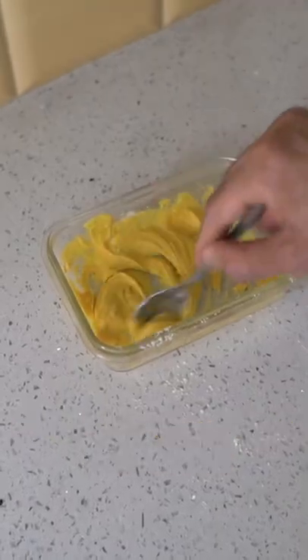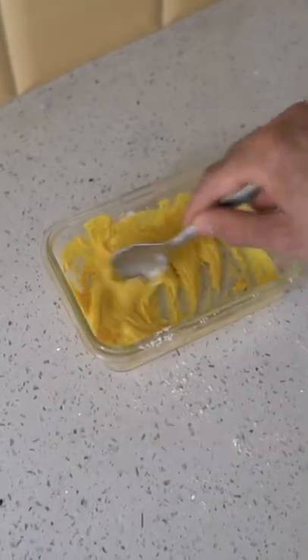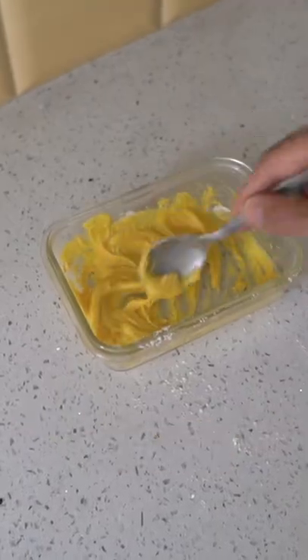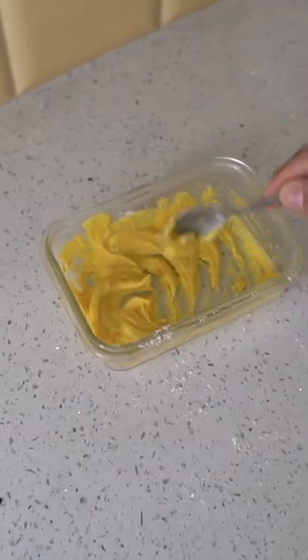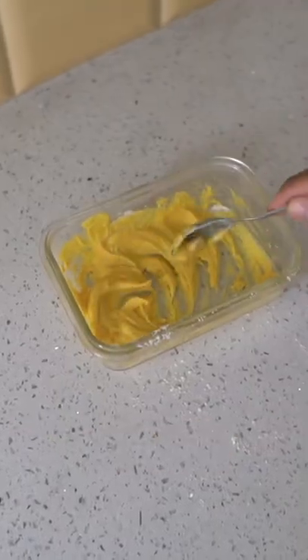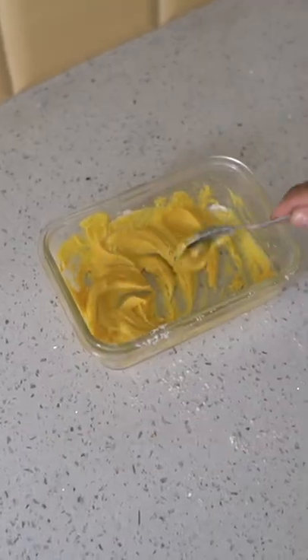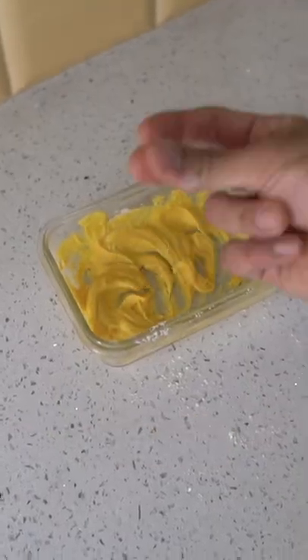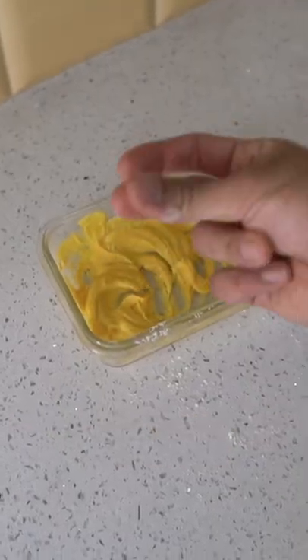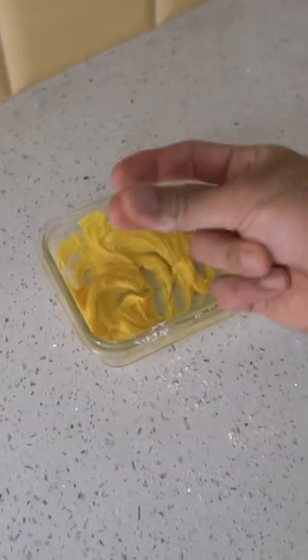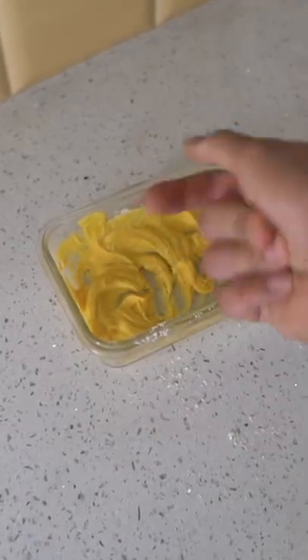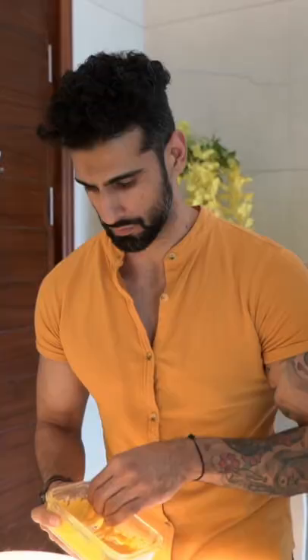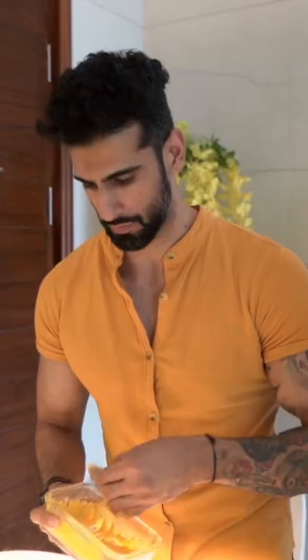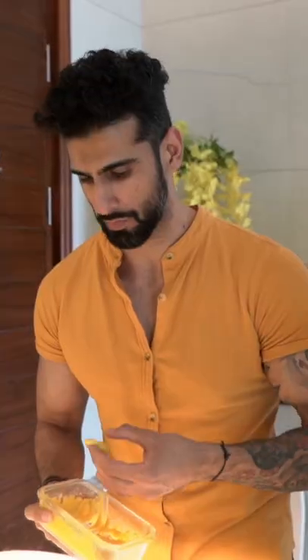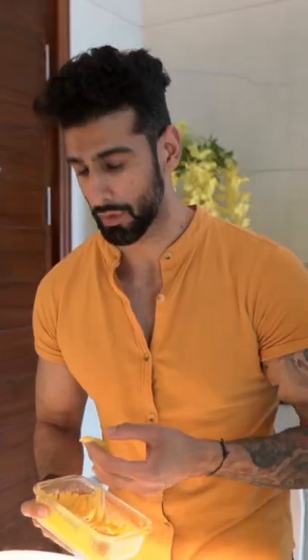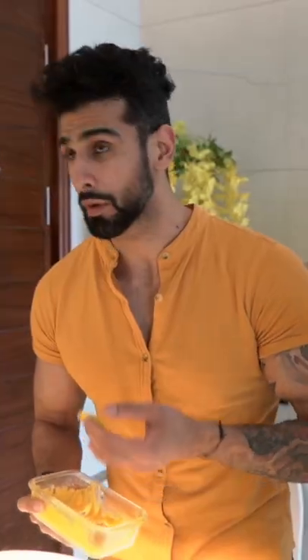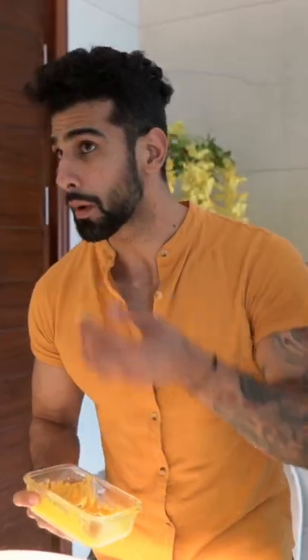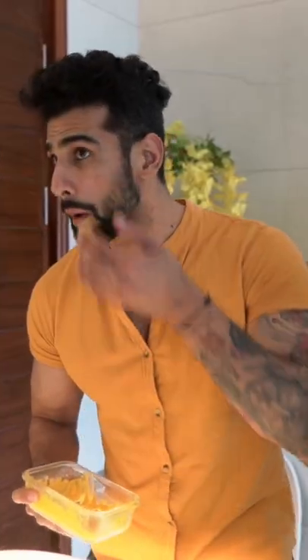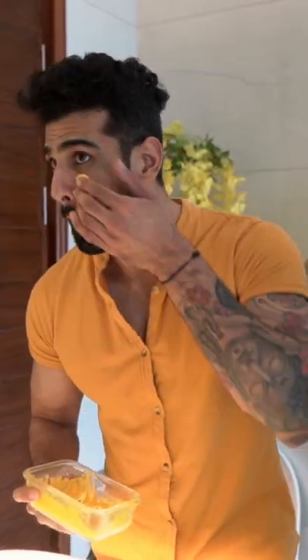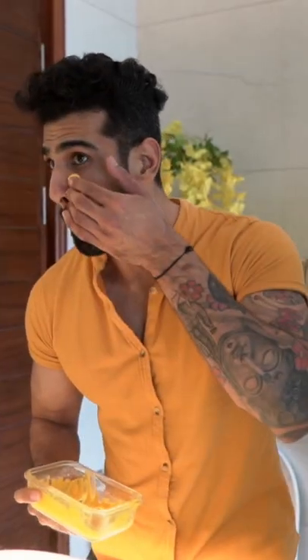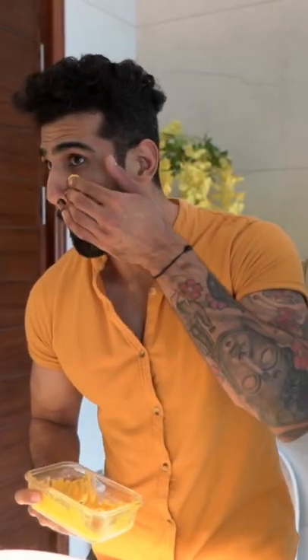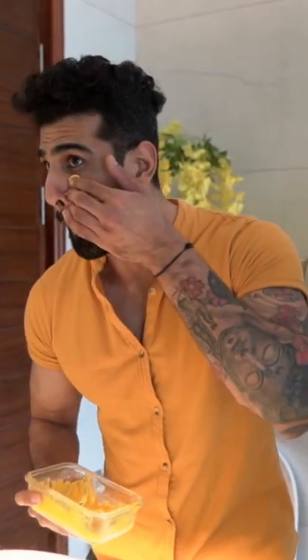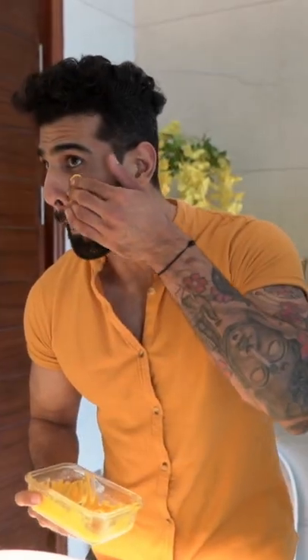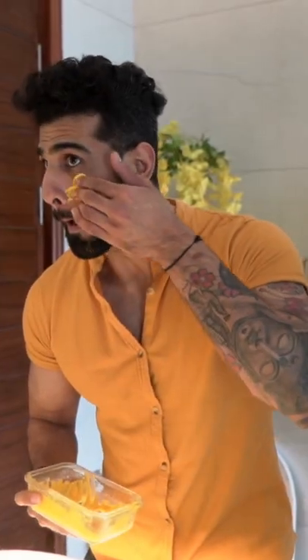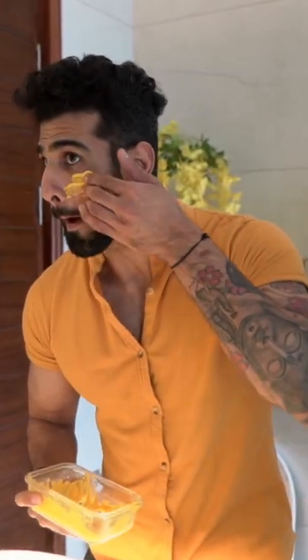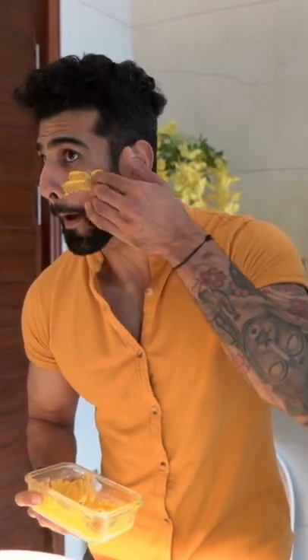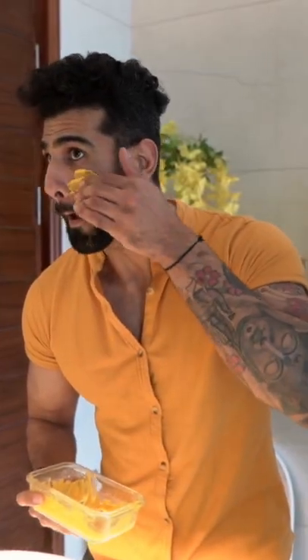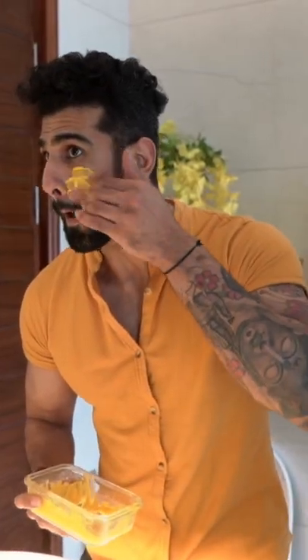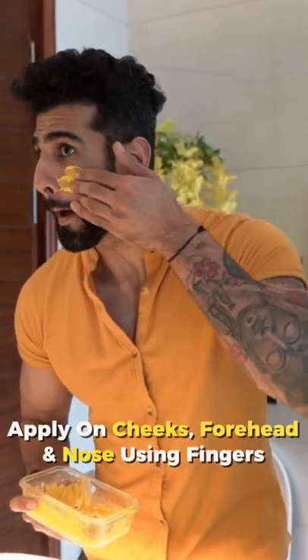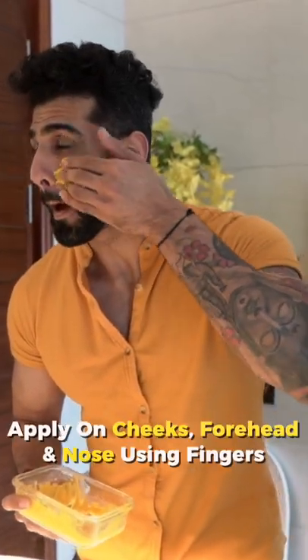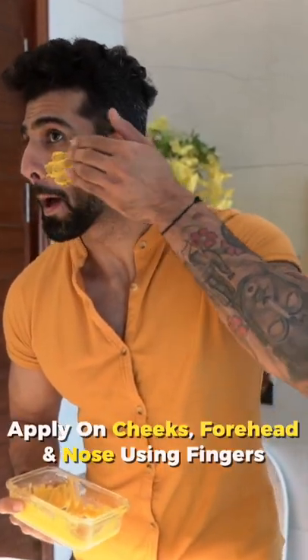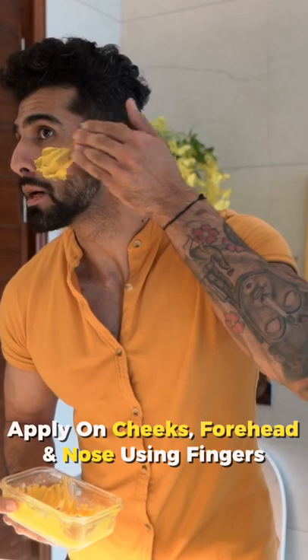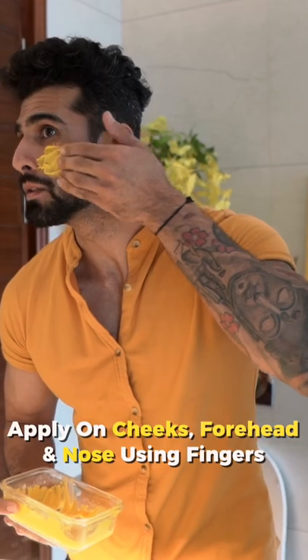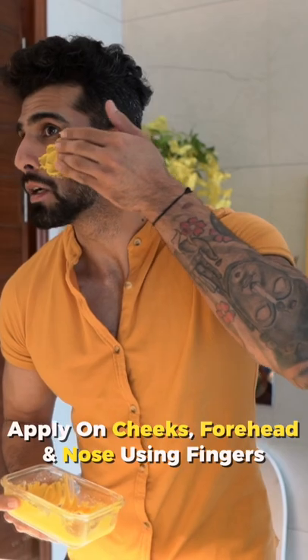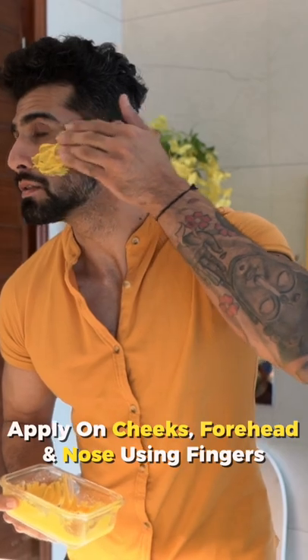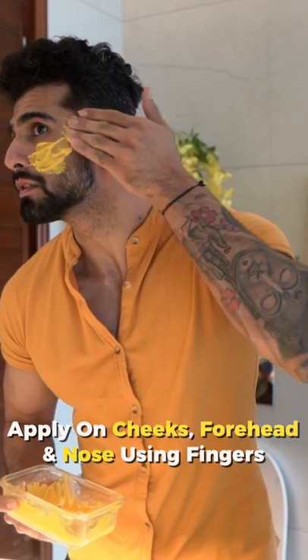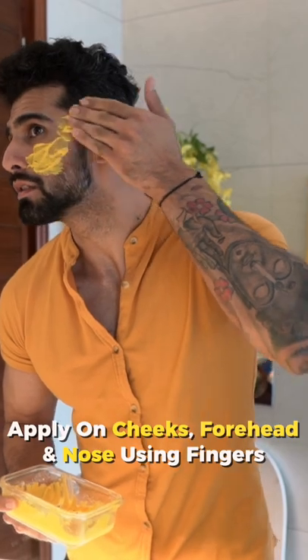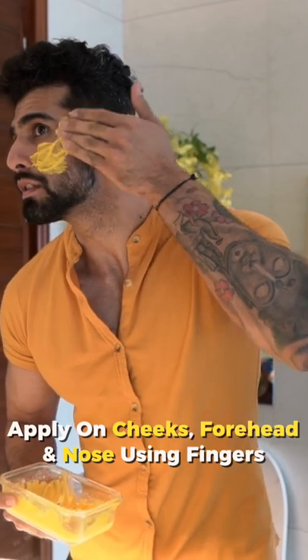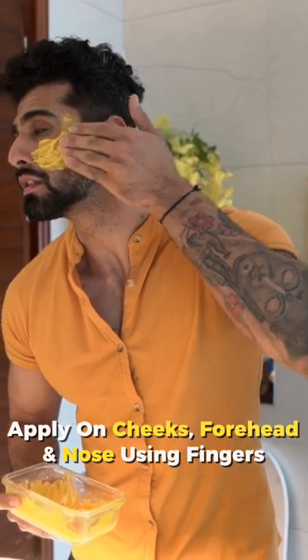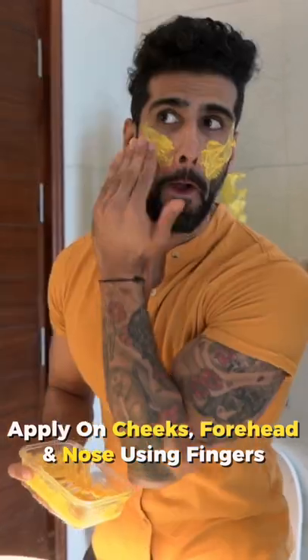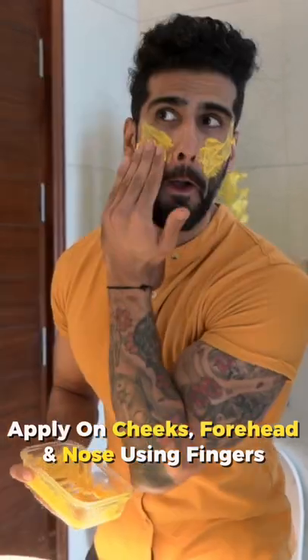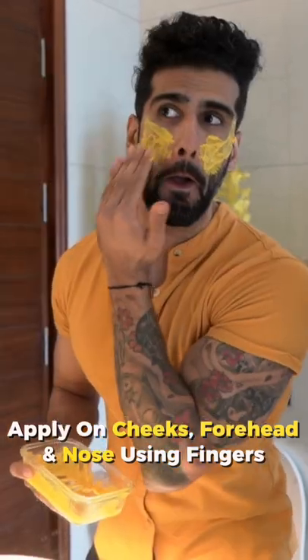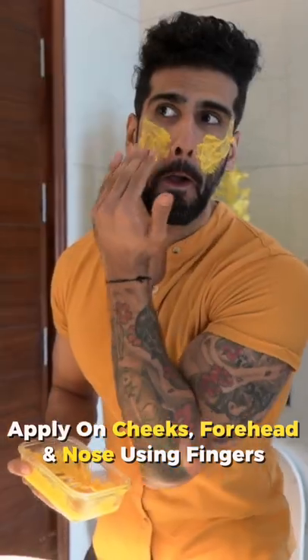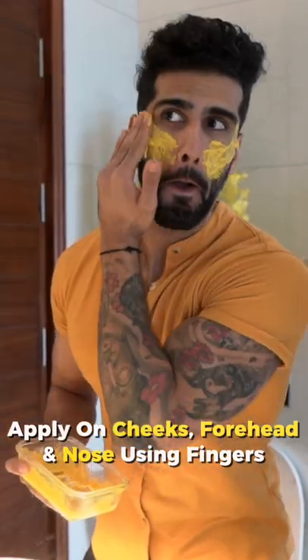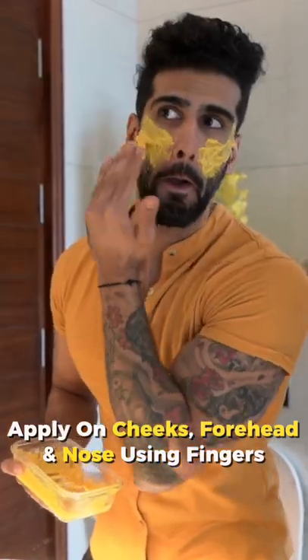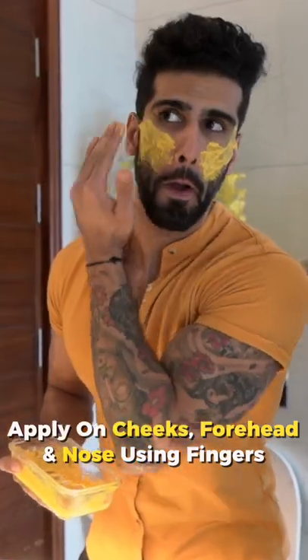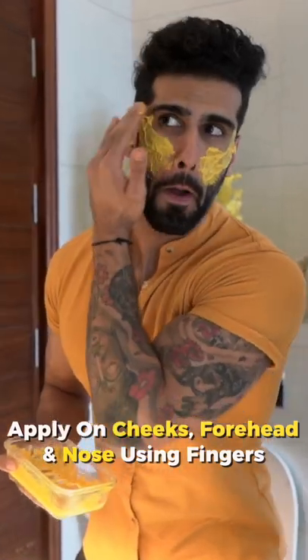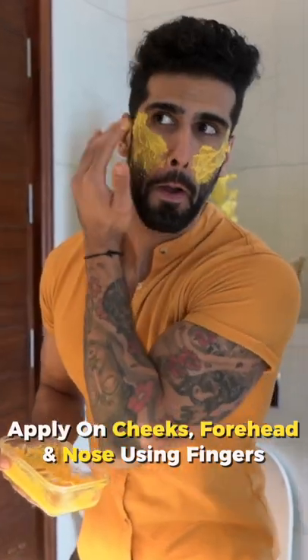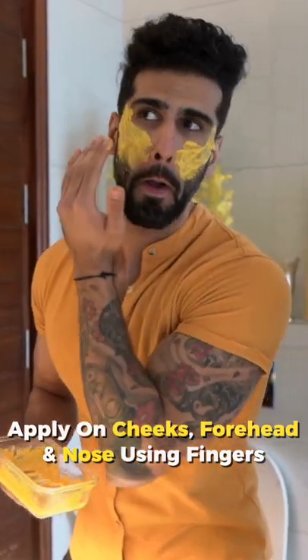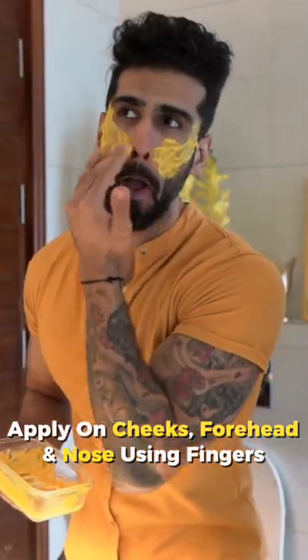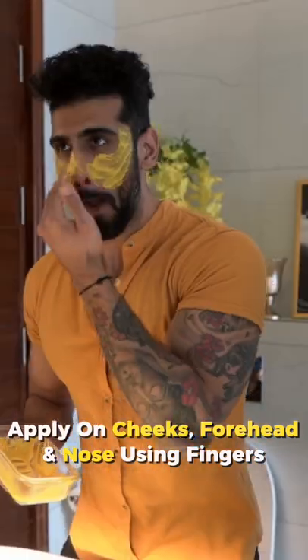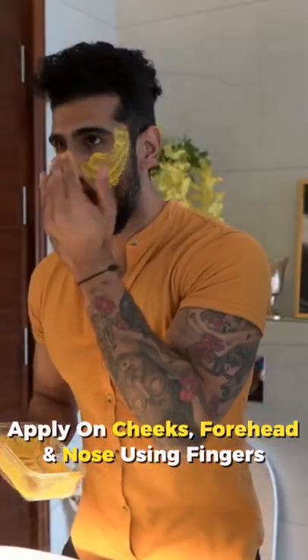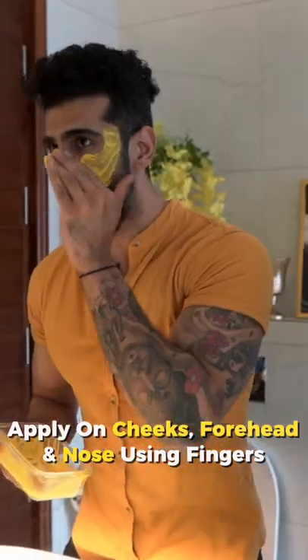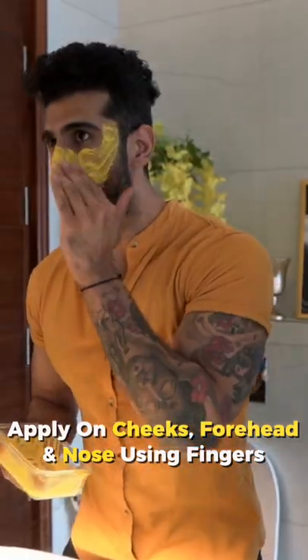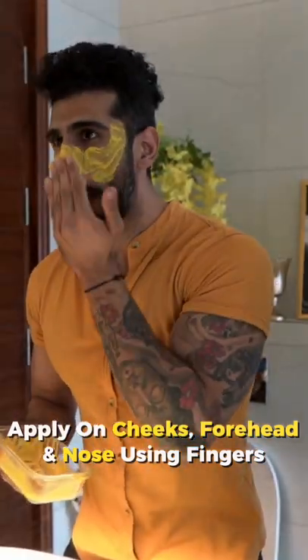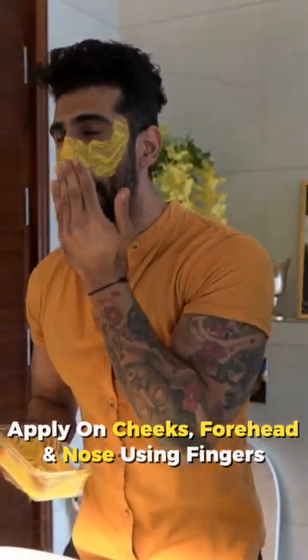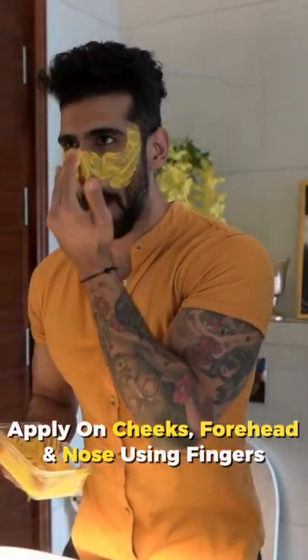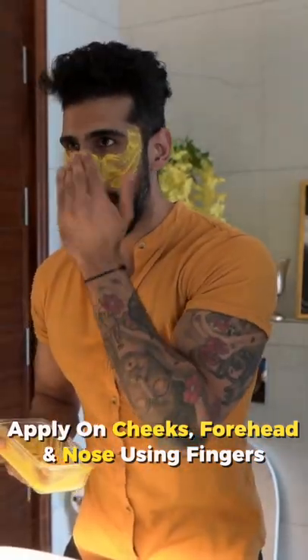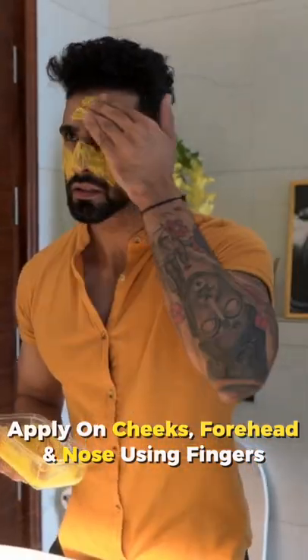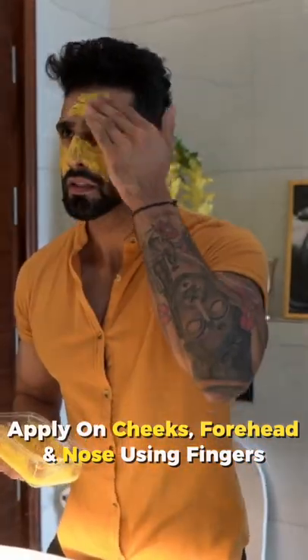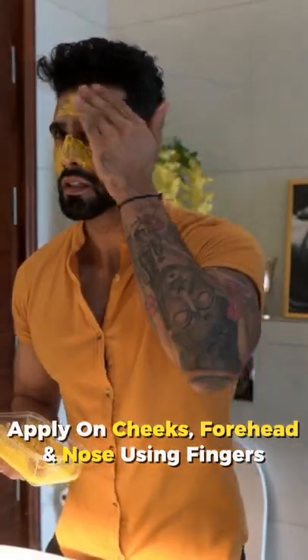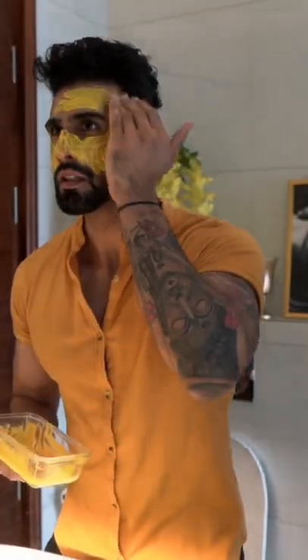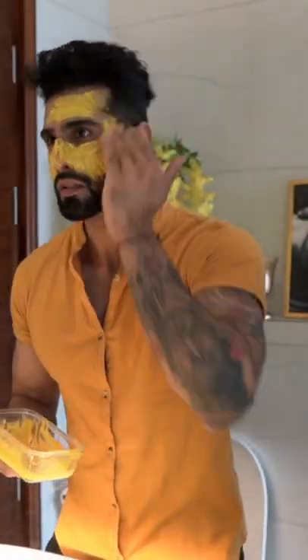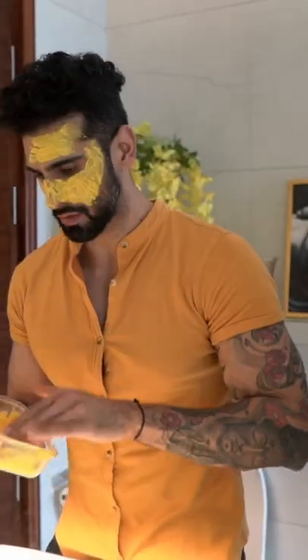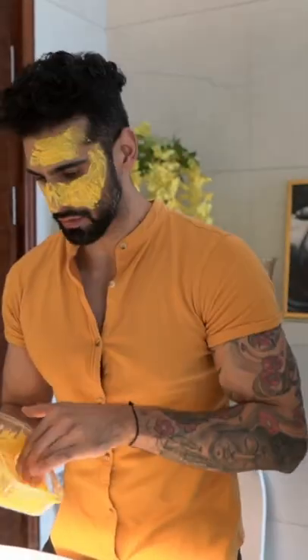Then using your fingers, apply this to your complete face — cheeks, forehead, and nose. You can also apply it to your neck and hands.